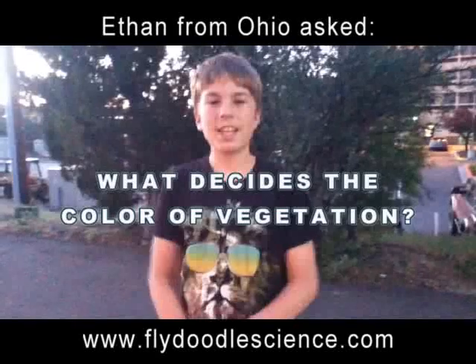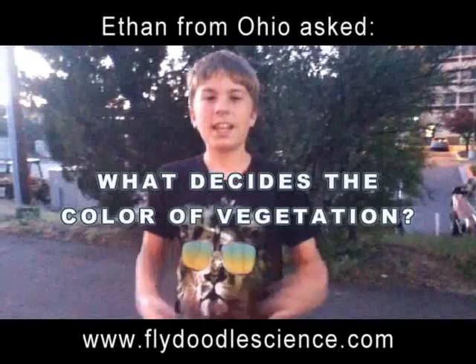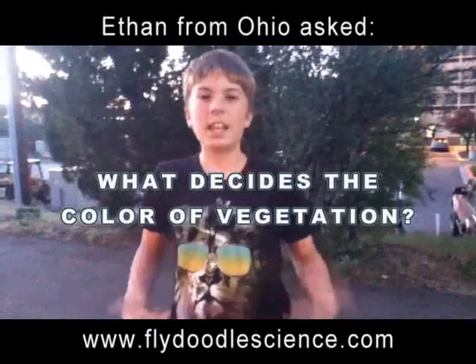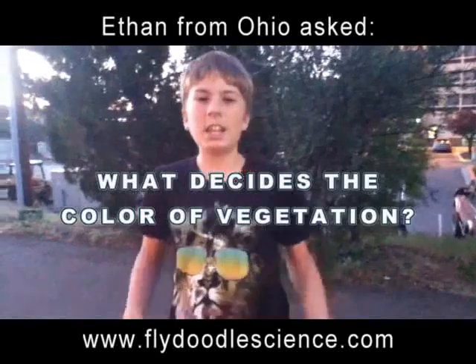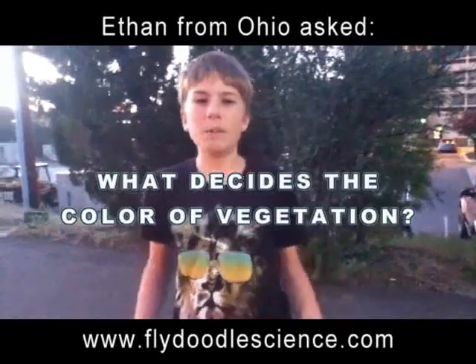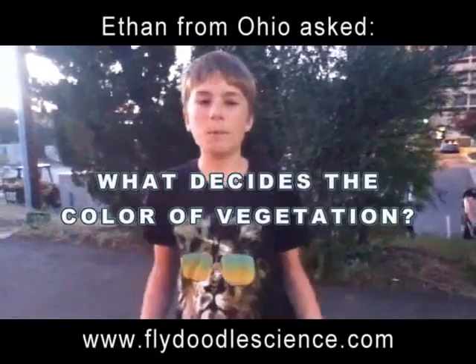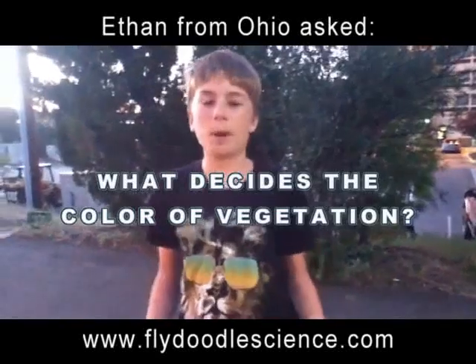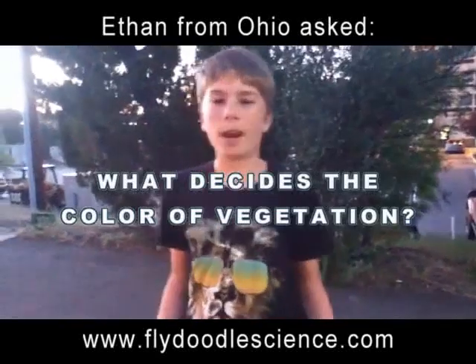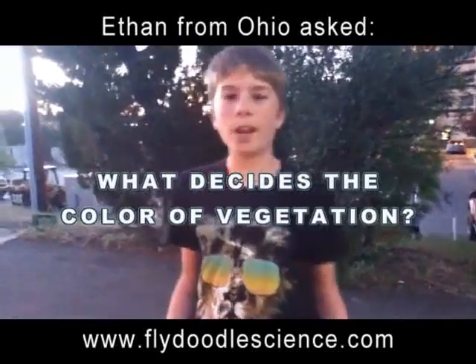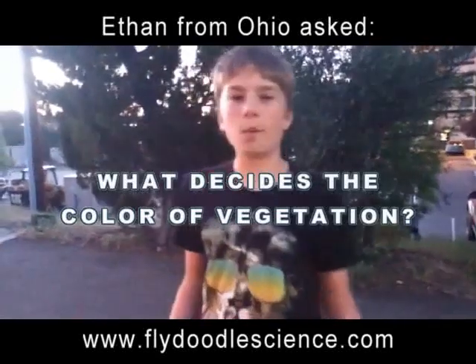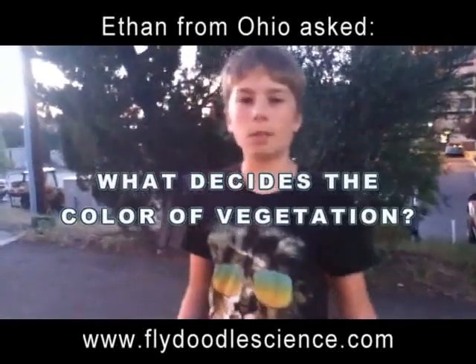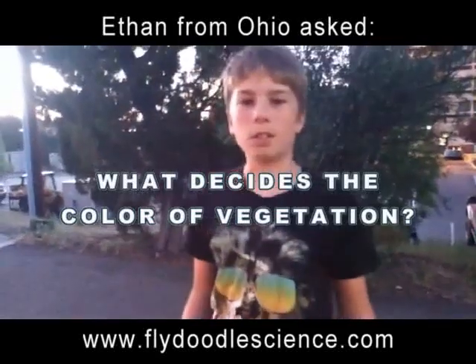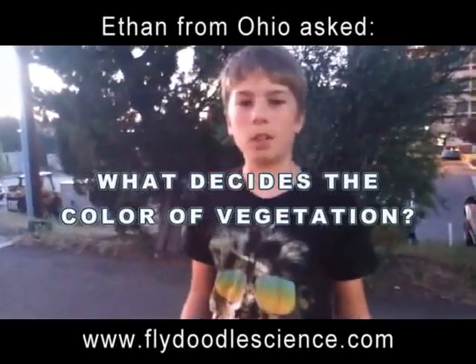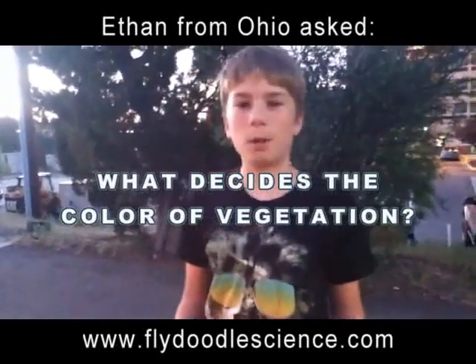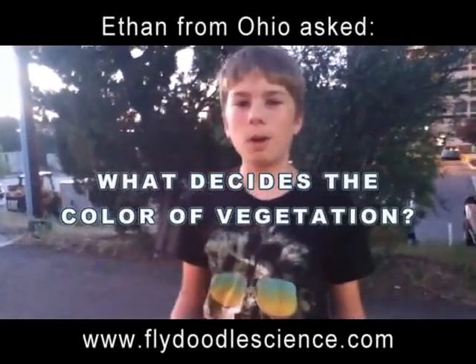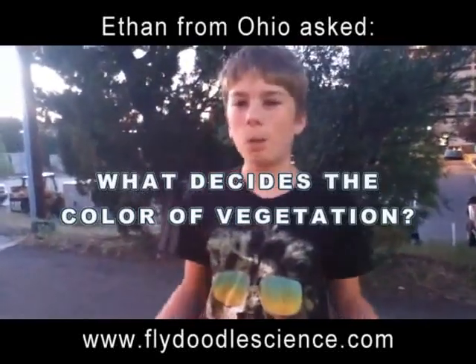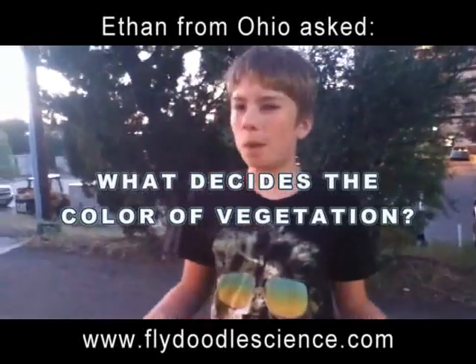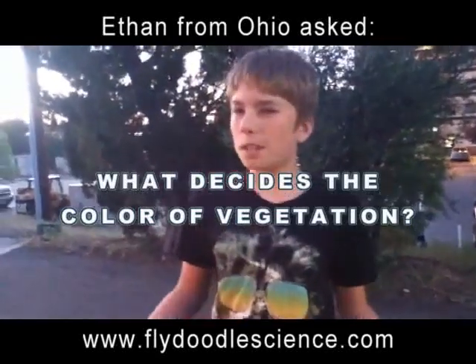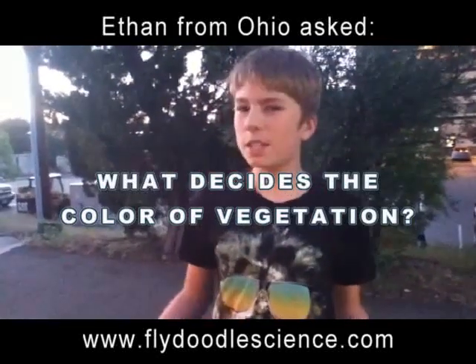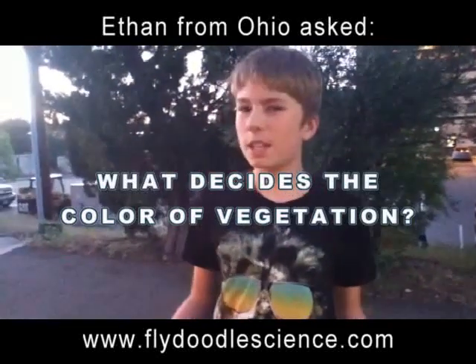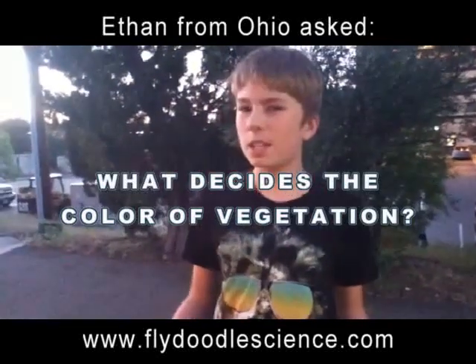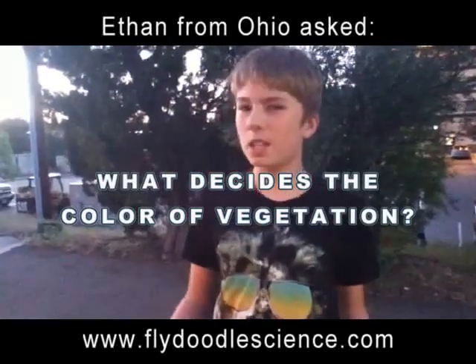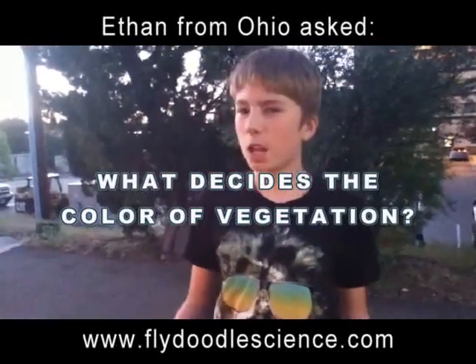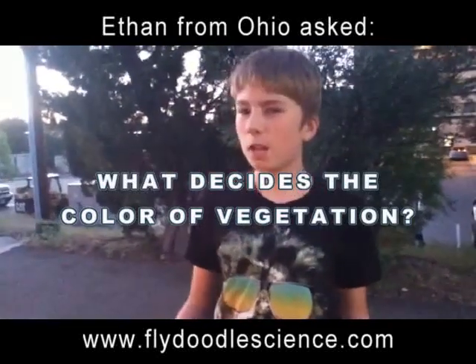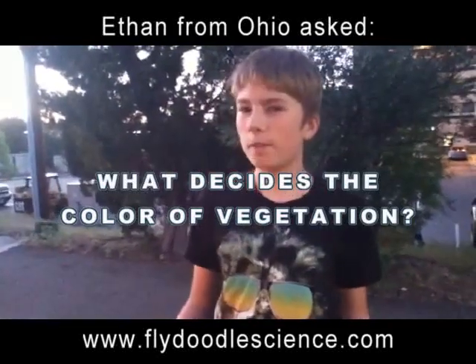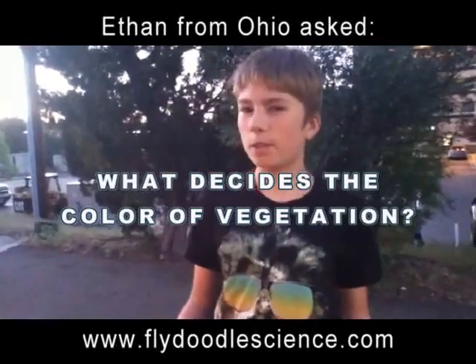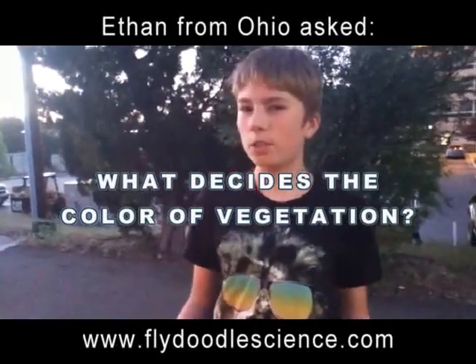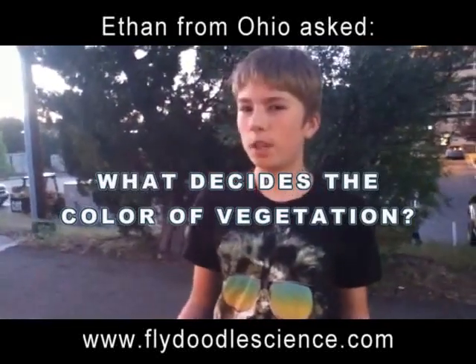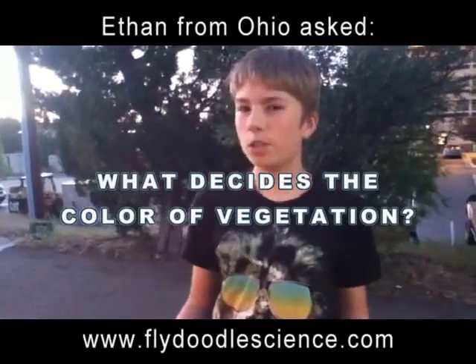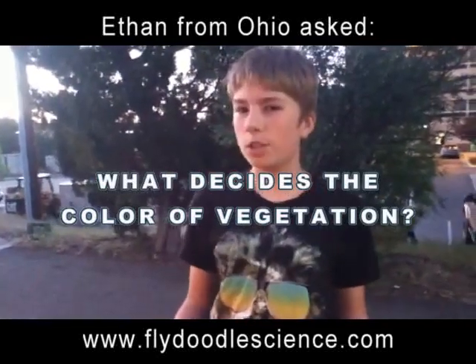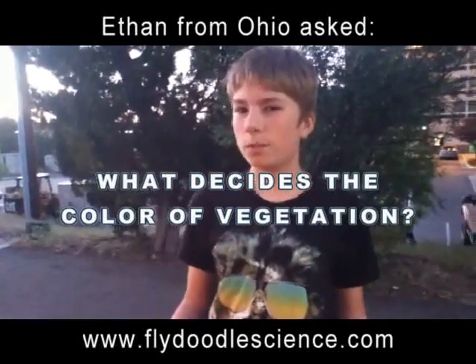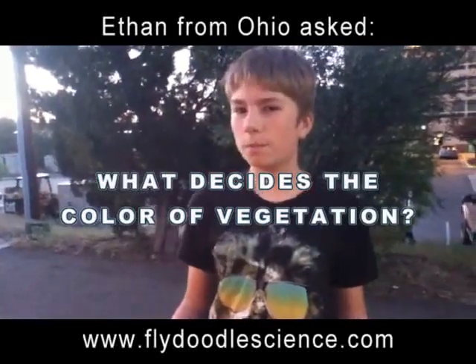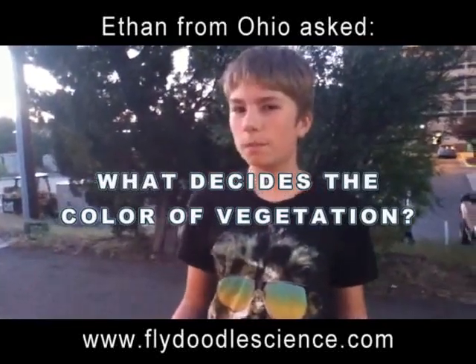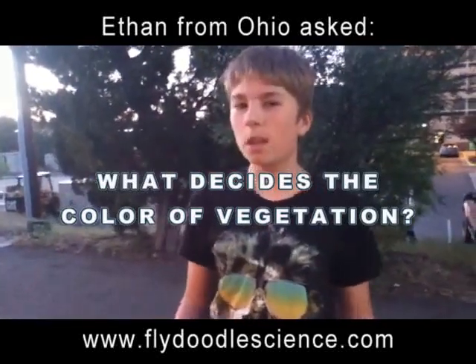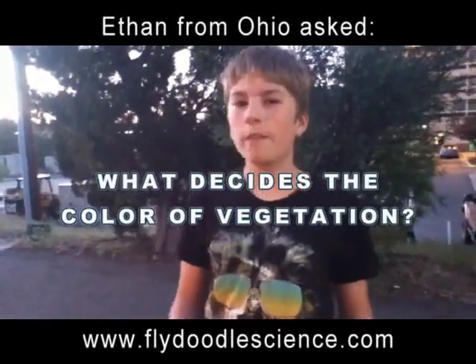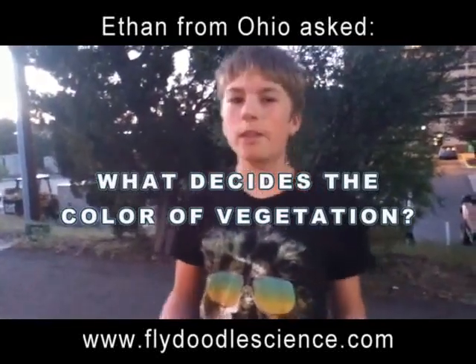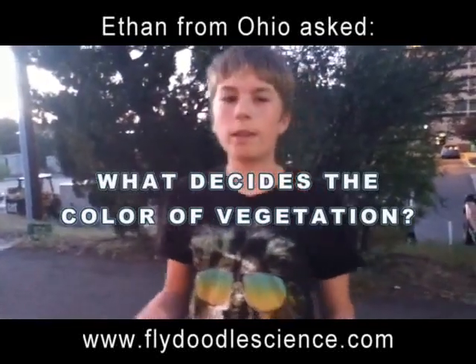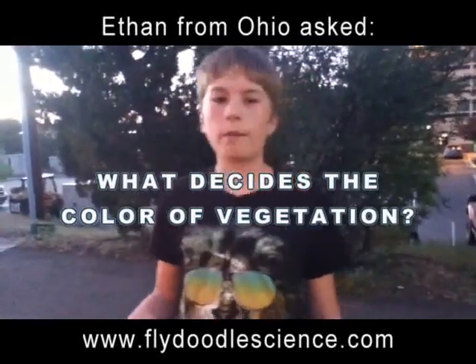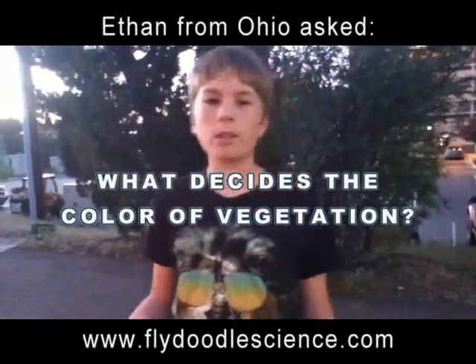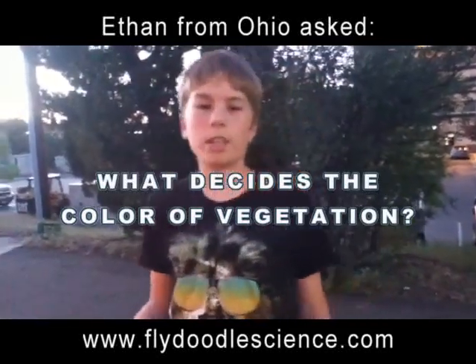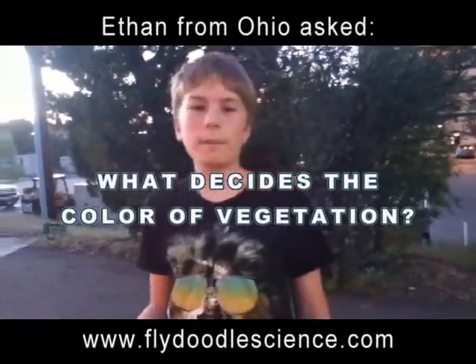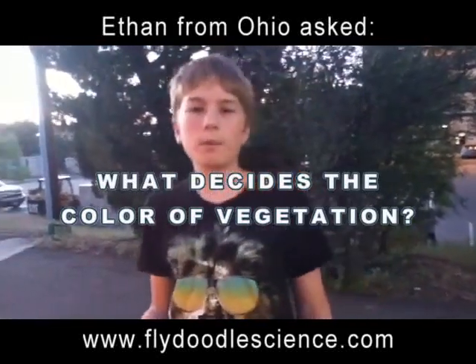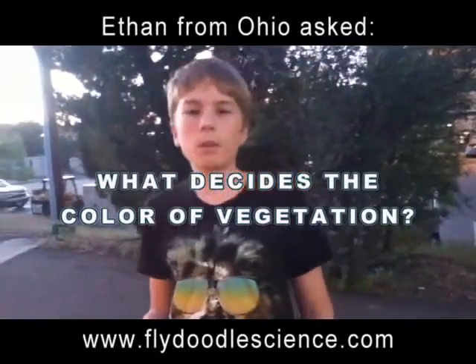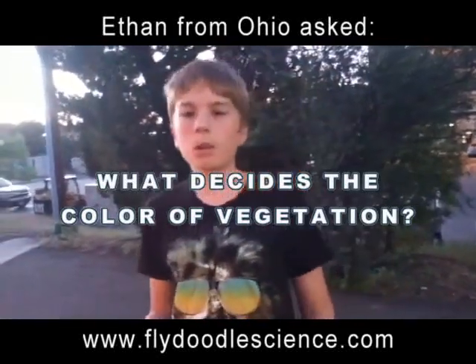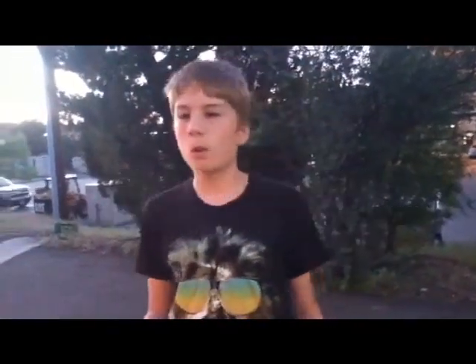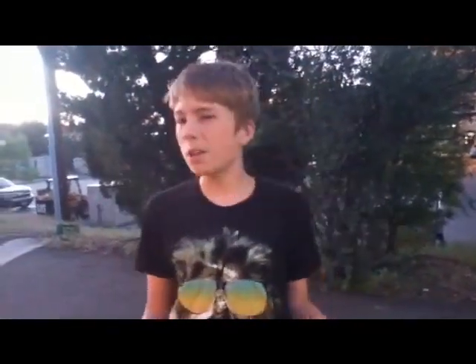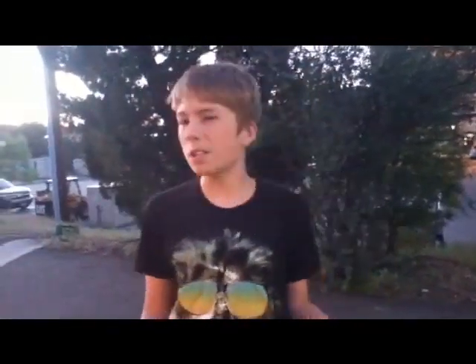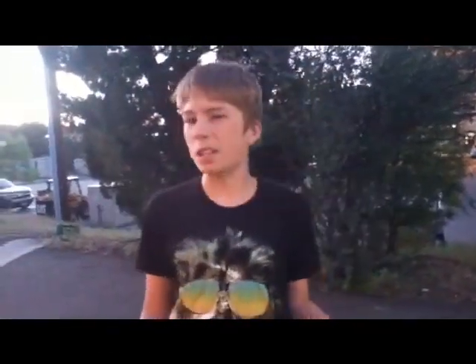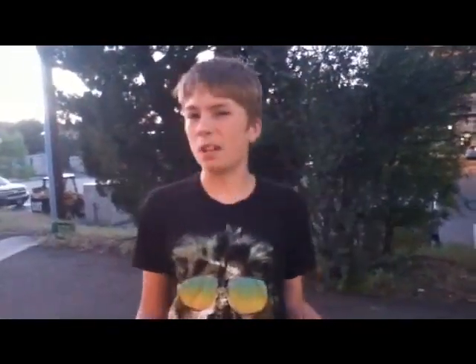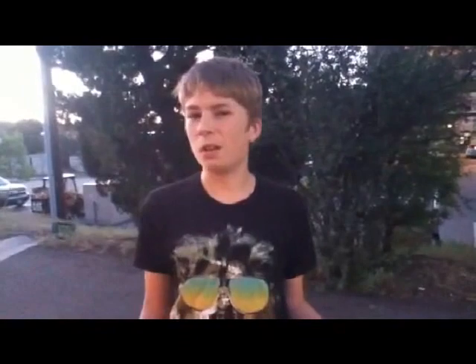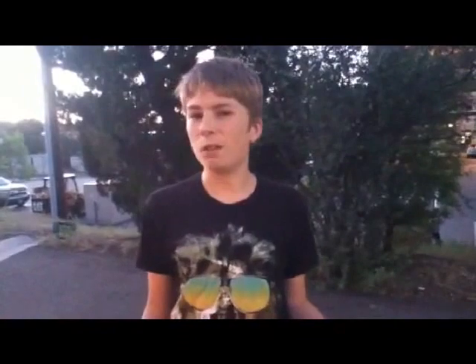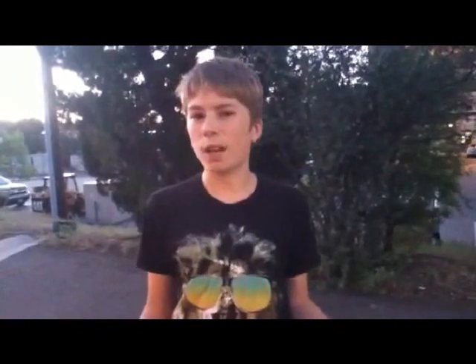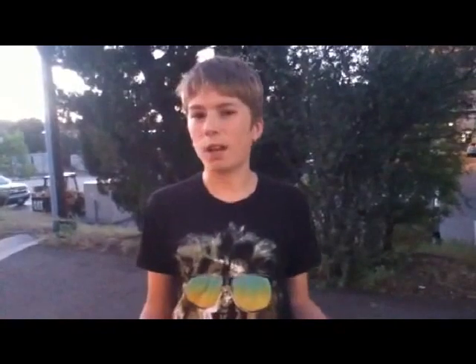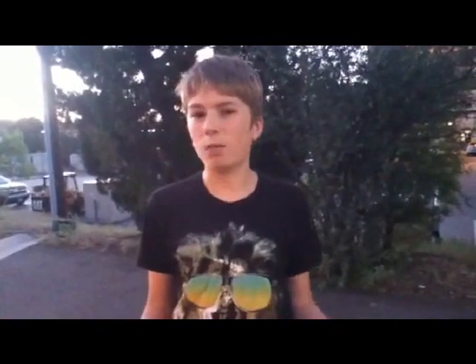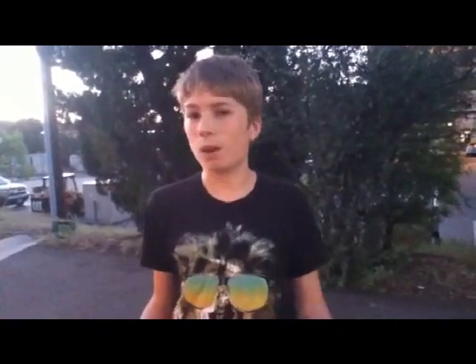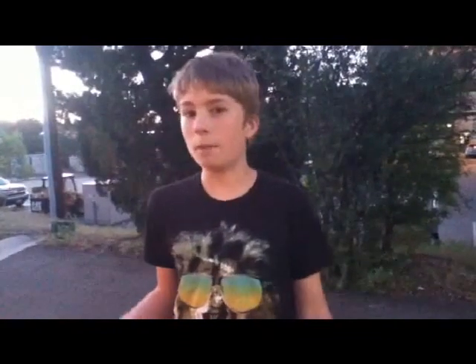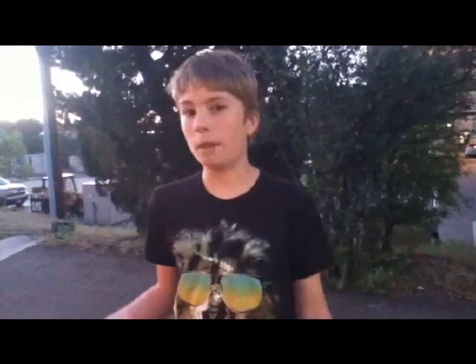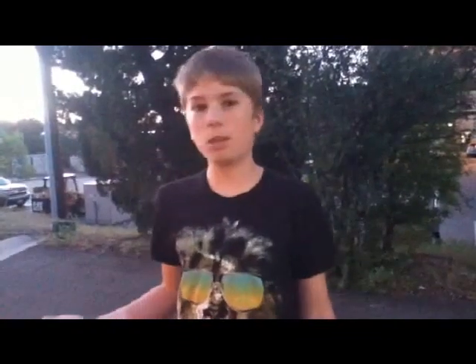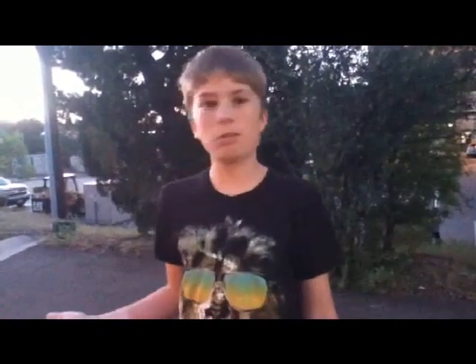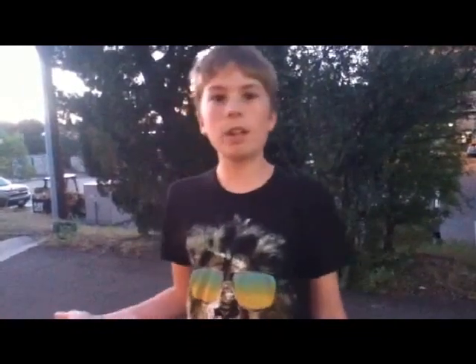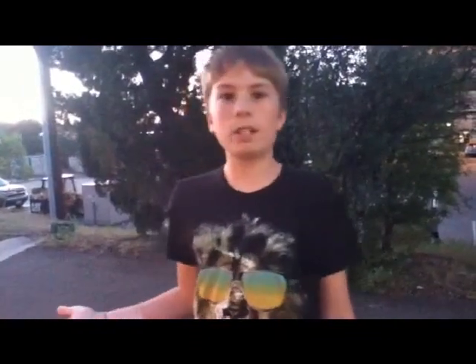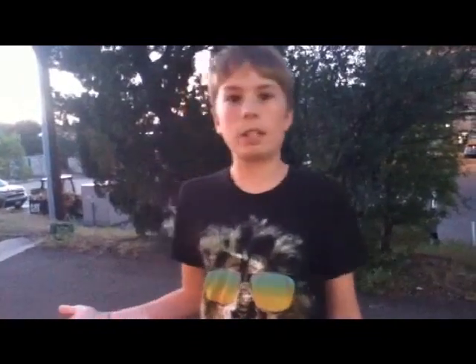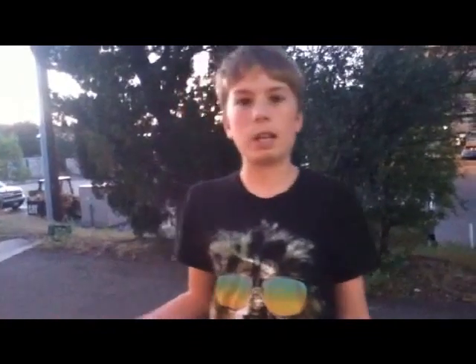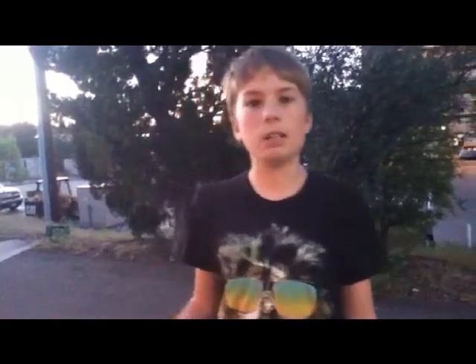Ethan from Ohio wants to know: what decides the color of vegetation? For example, corn is yellow and watermelon is red inside.